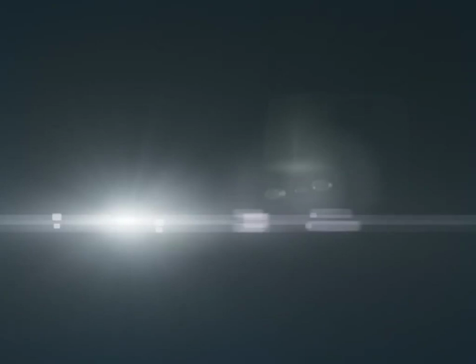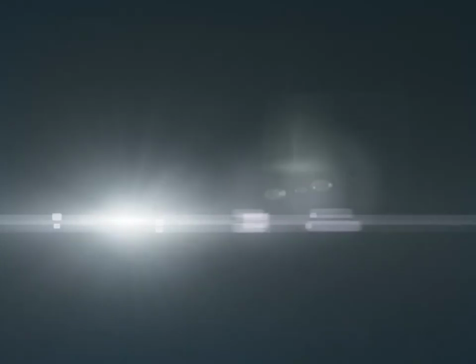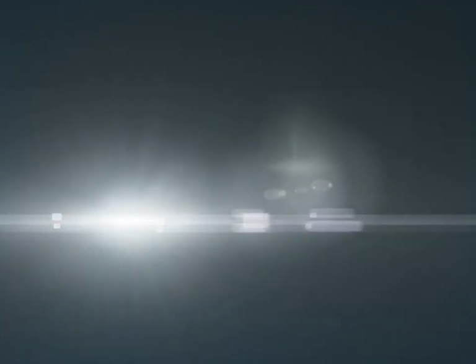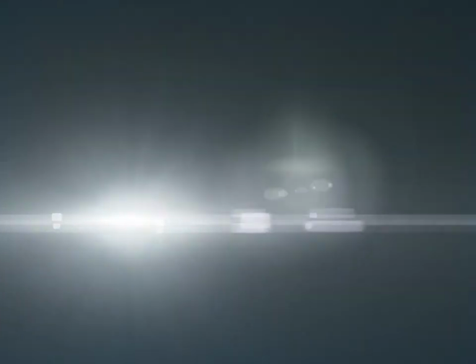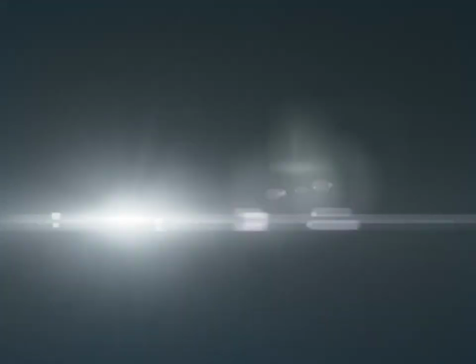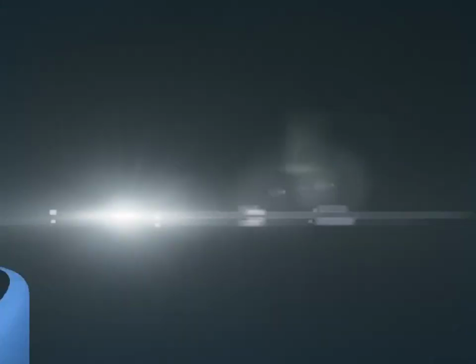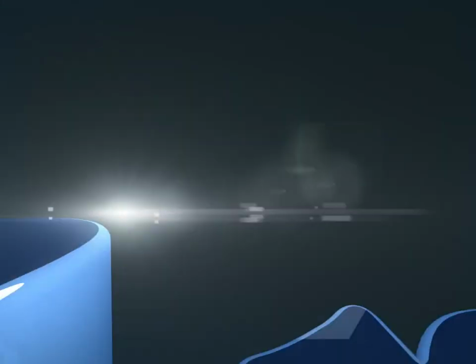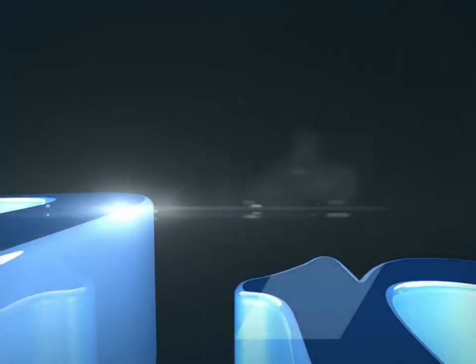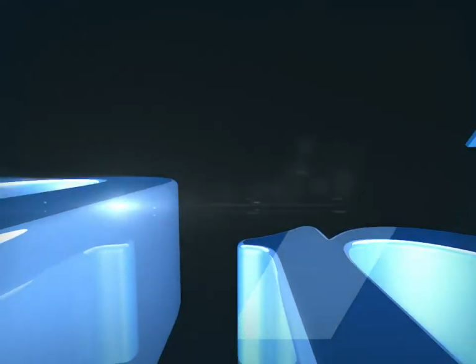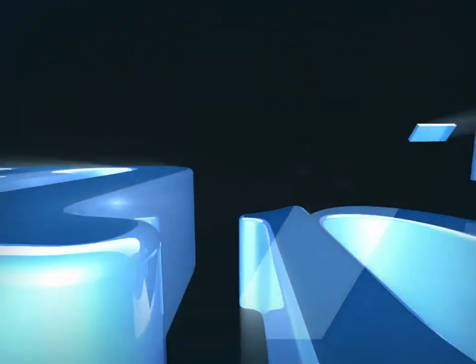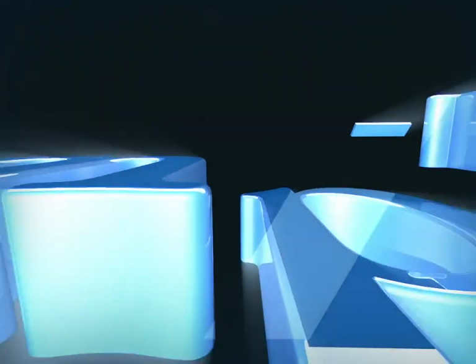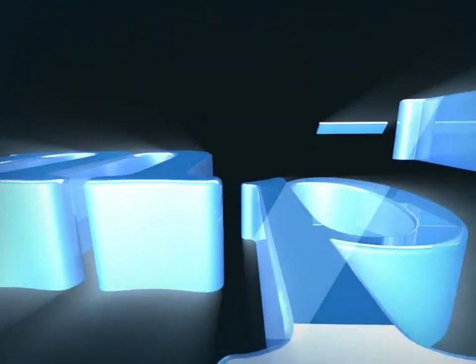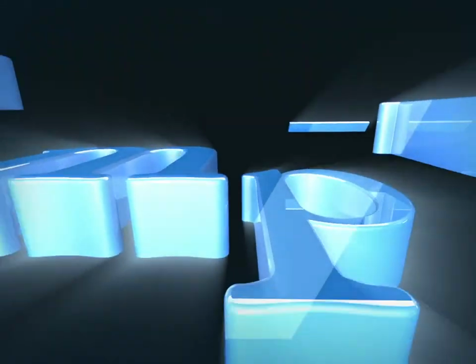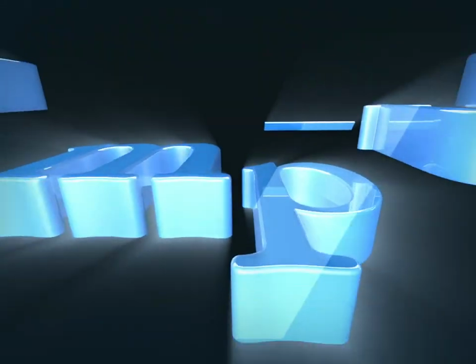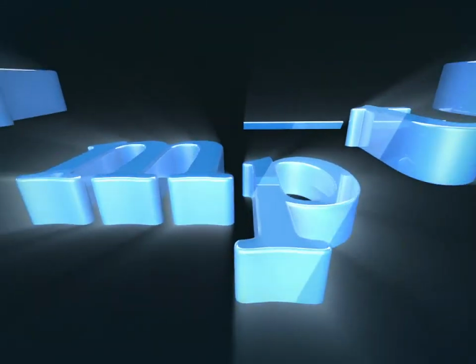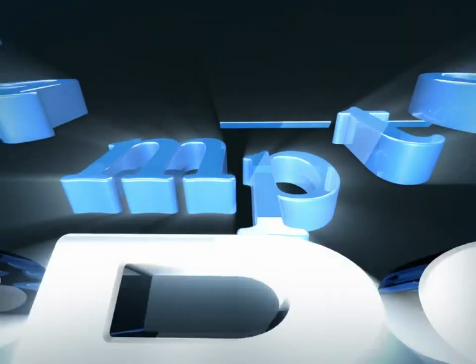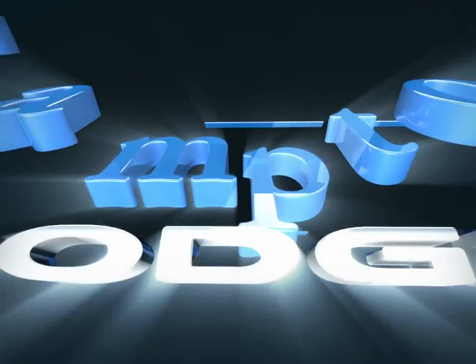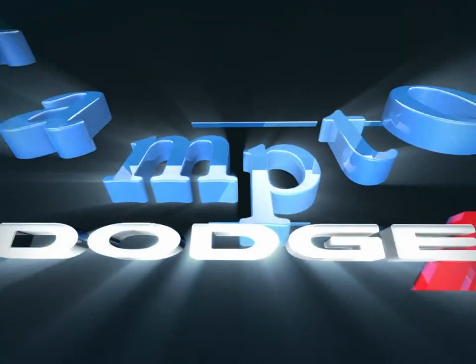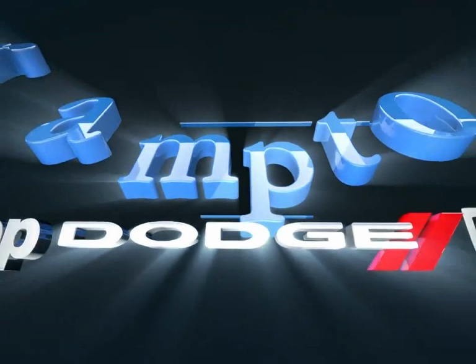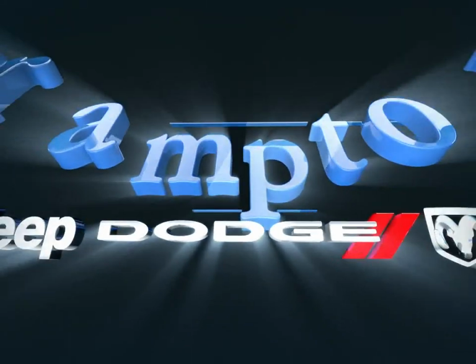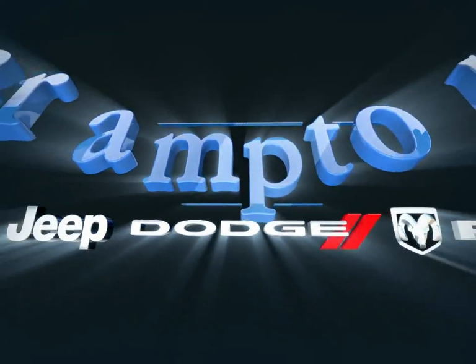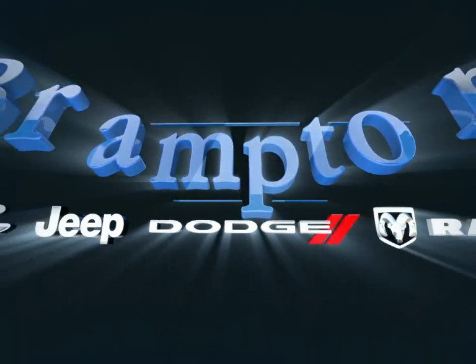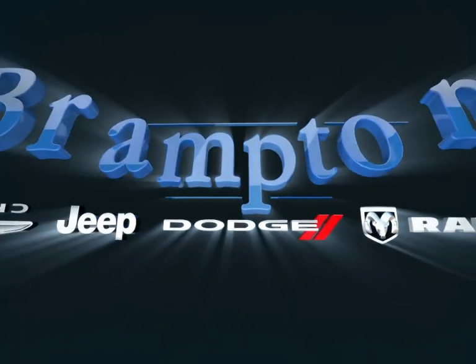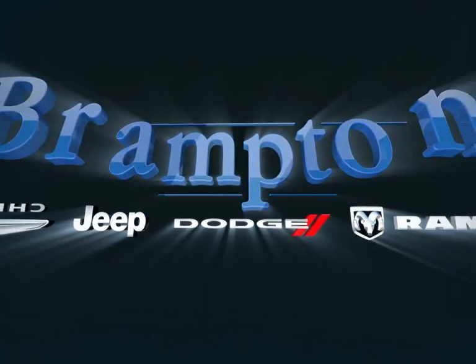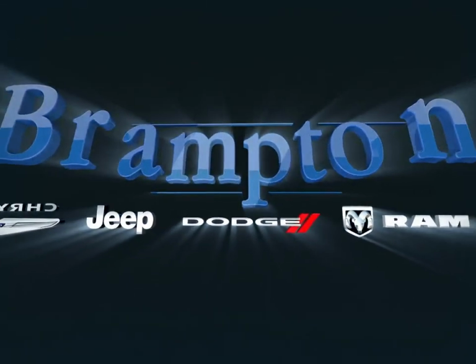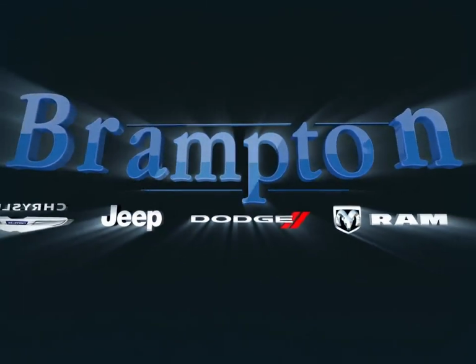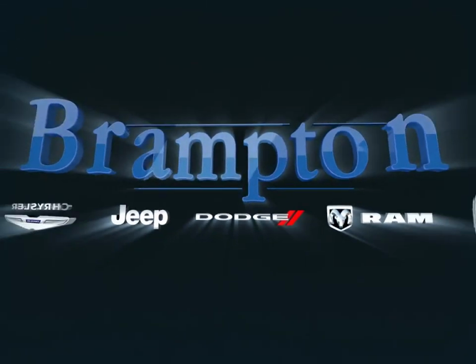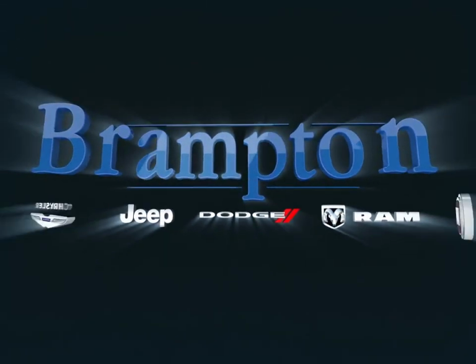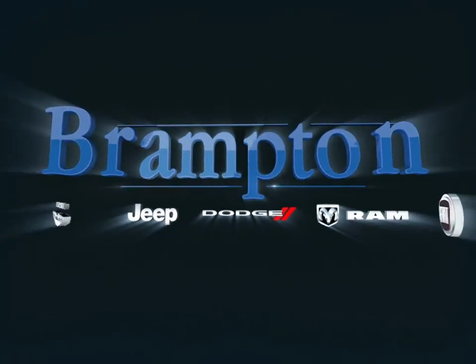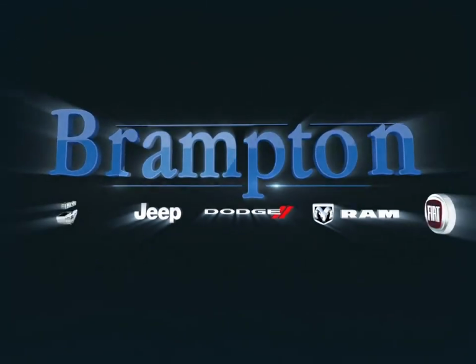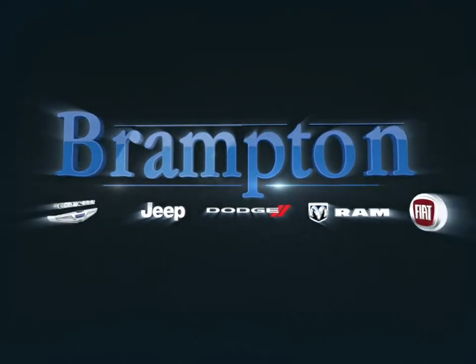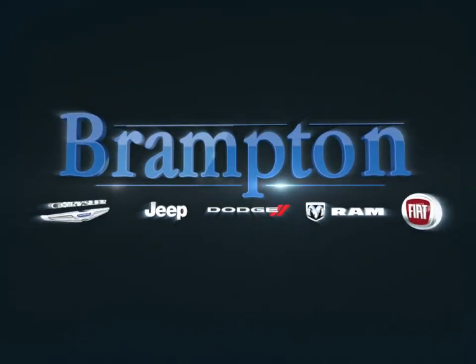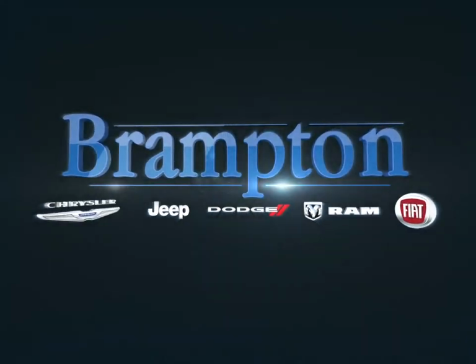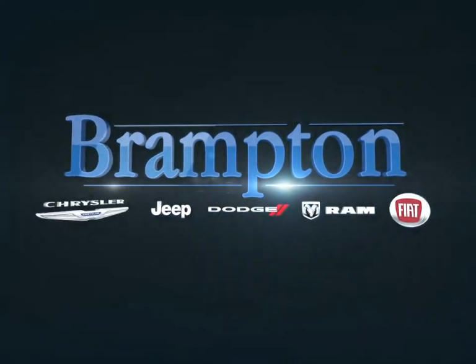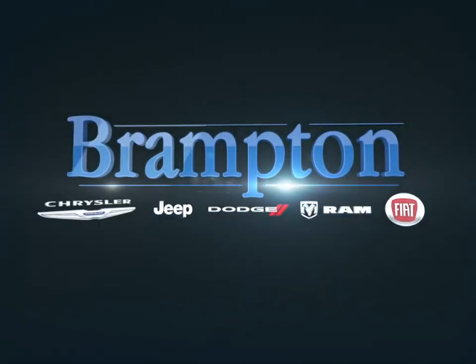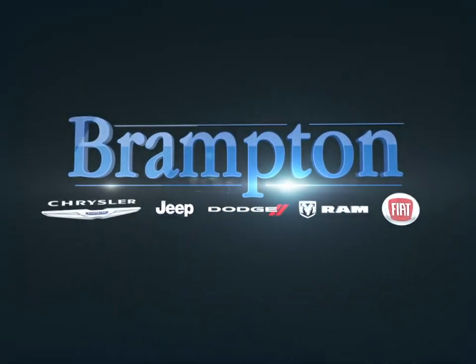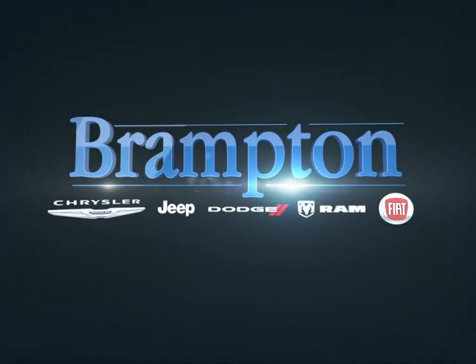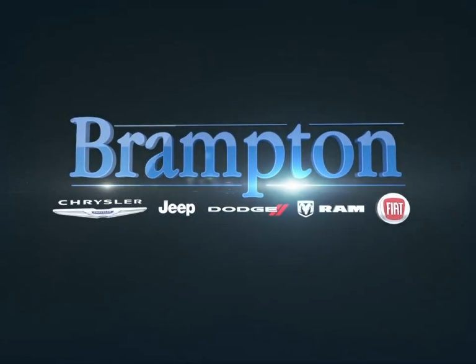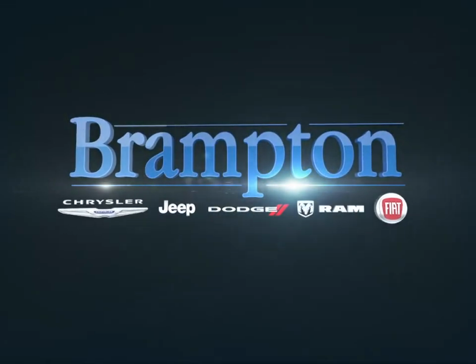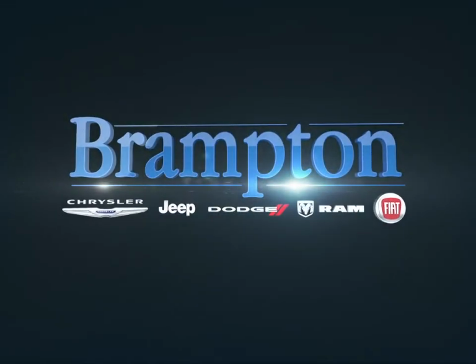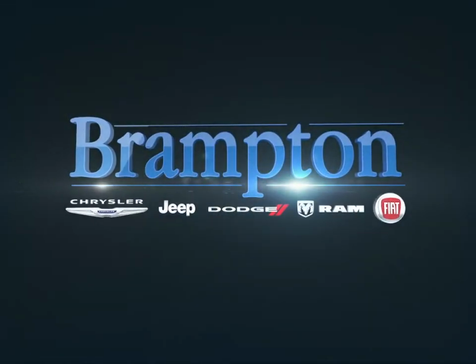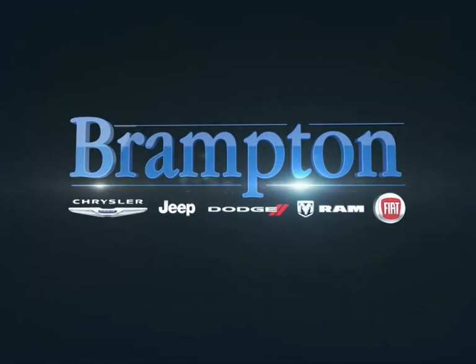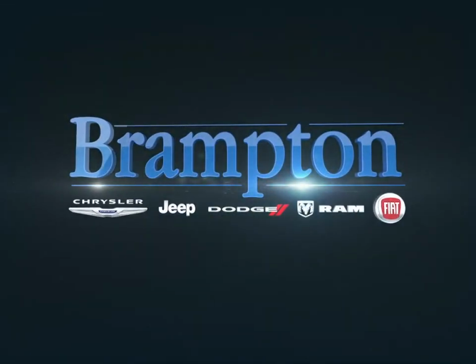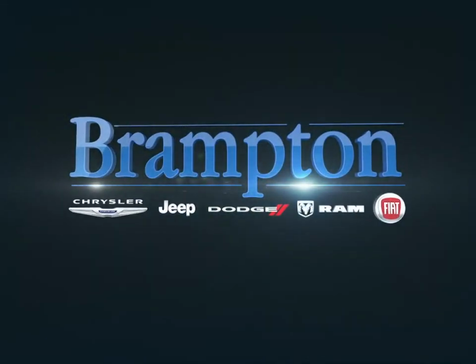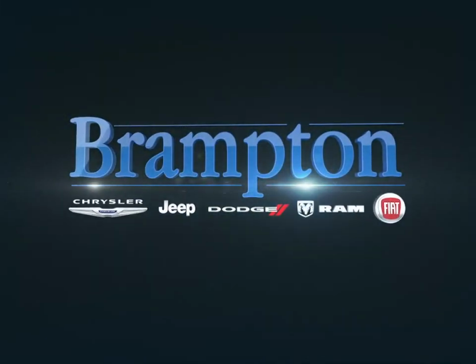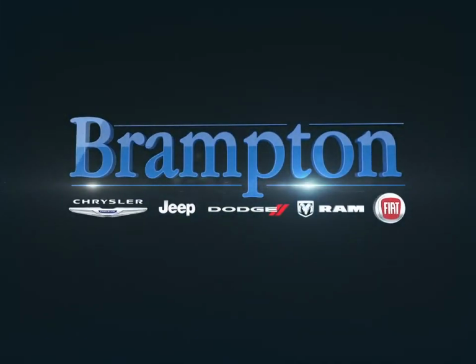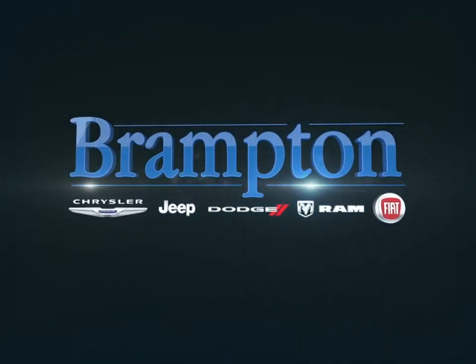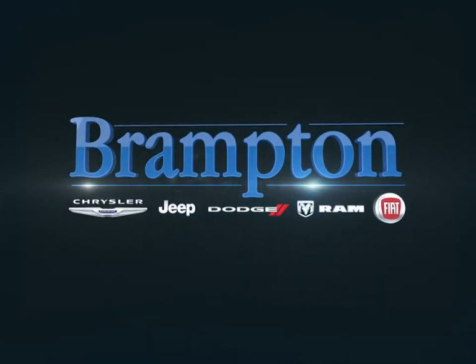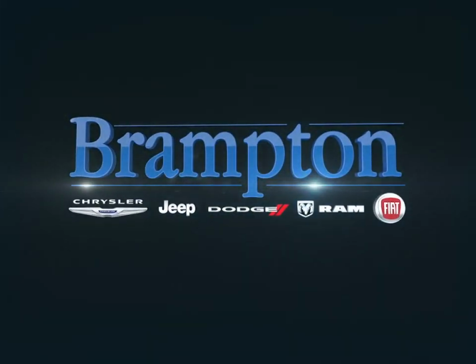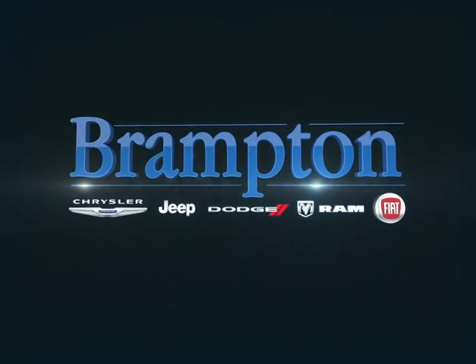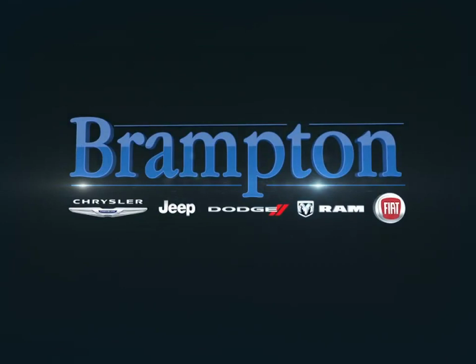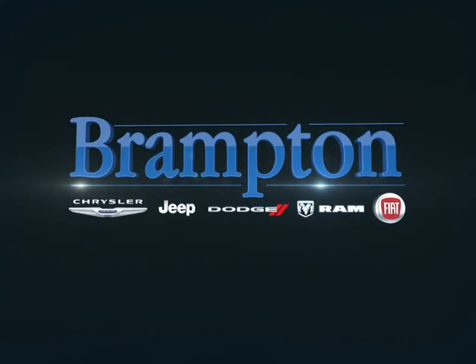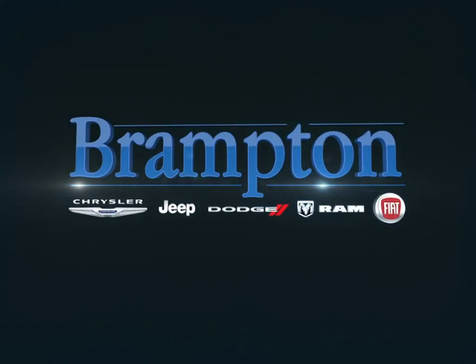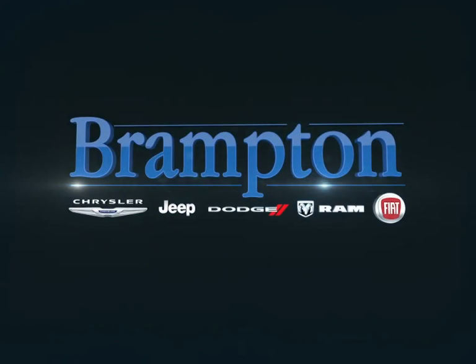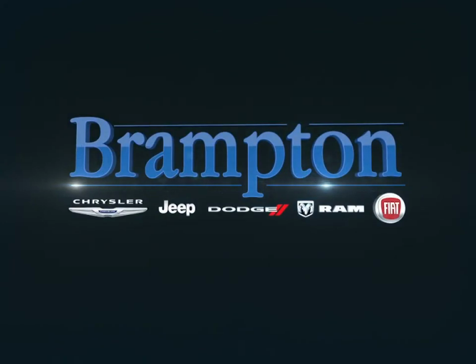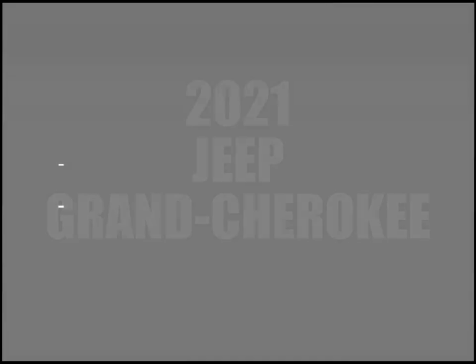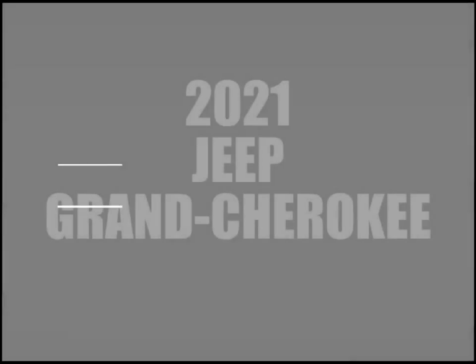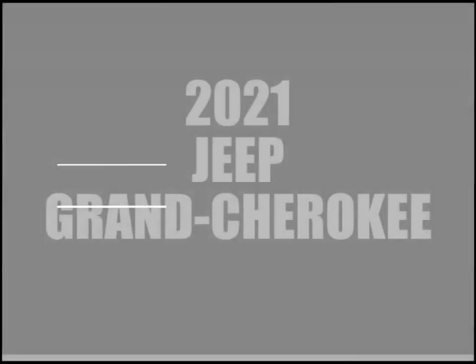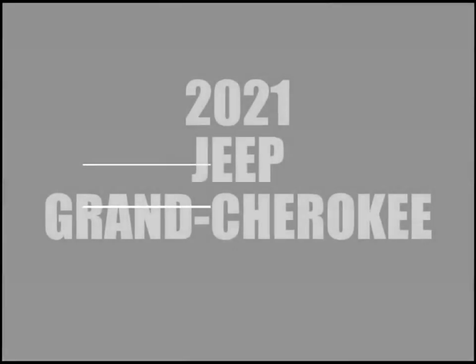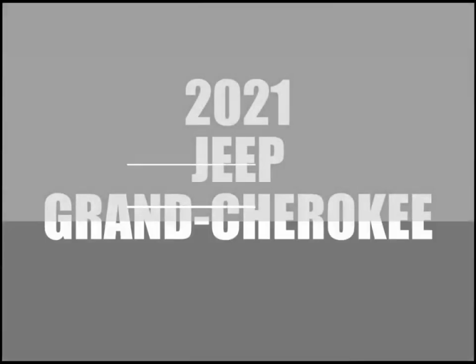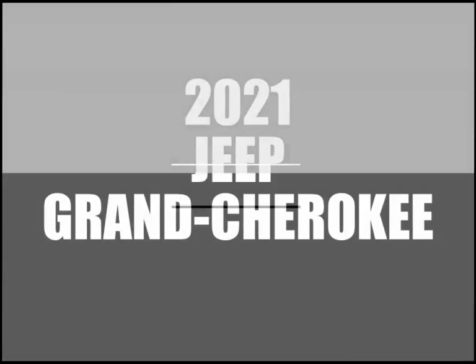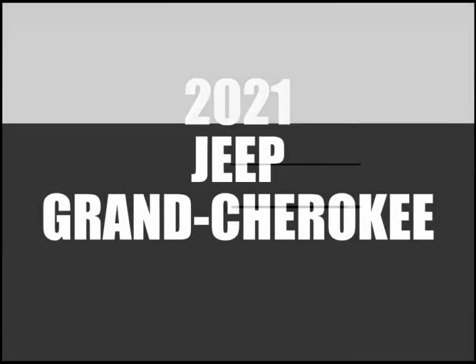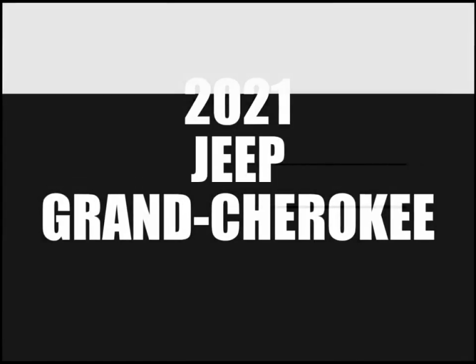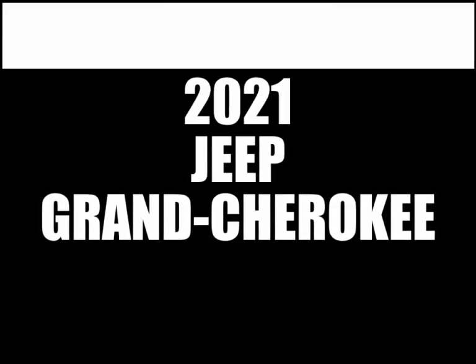Welcome to Branton Chrysler. Today we're looking at a 2021 Jeep Grand Cherokee.